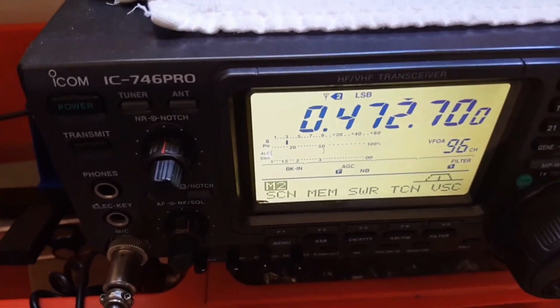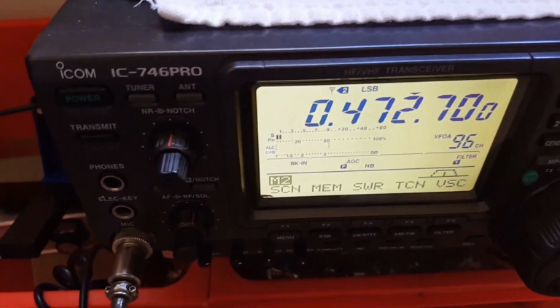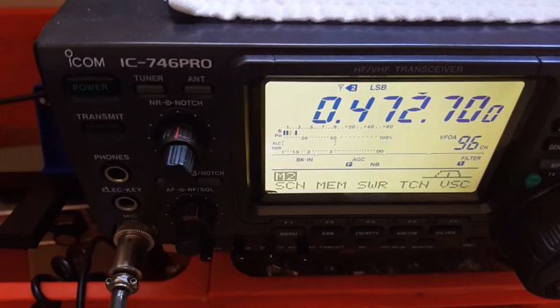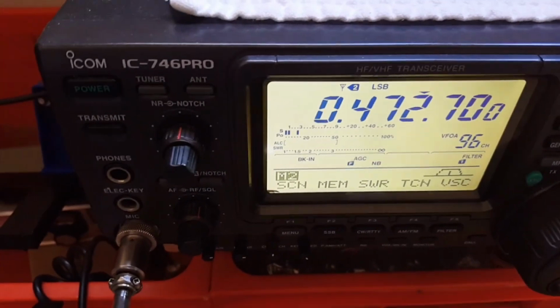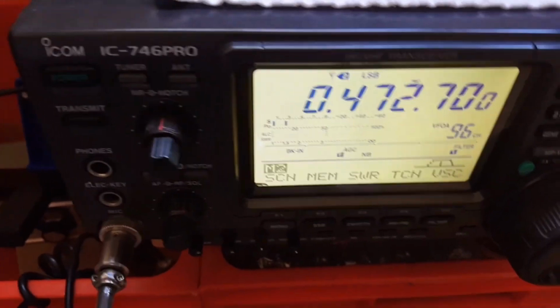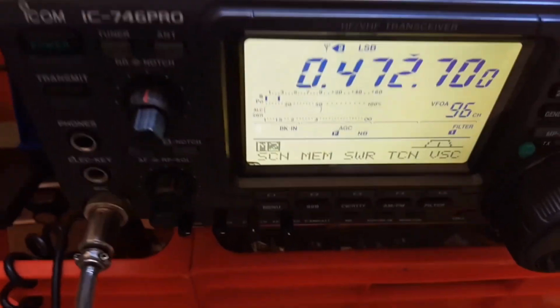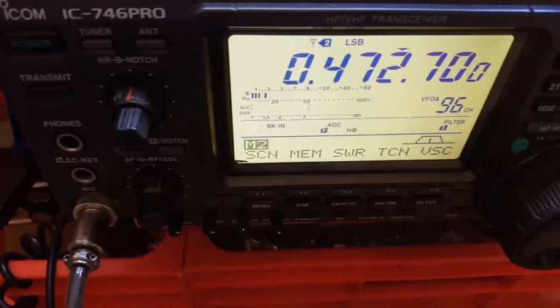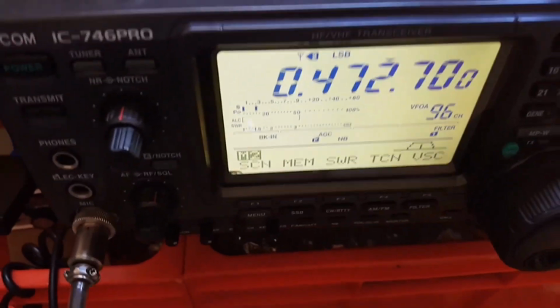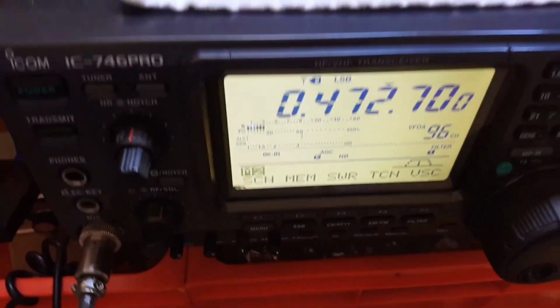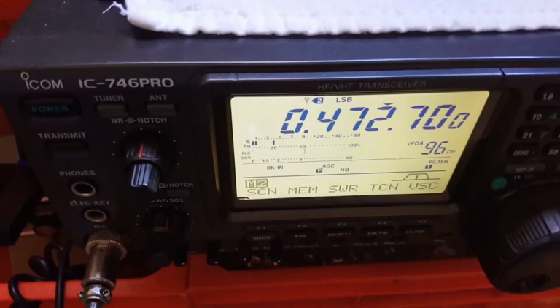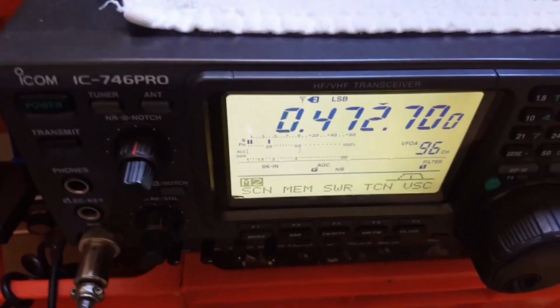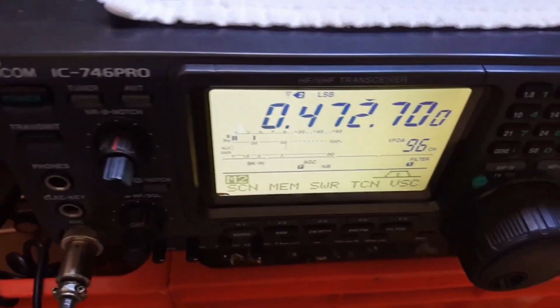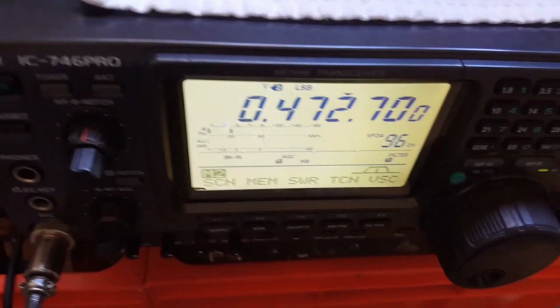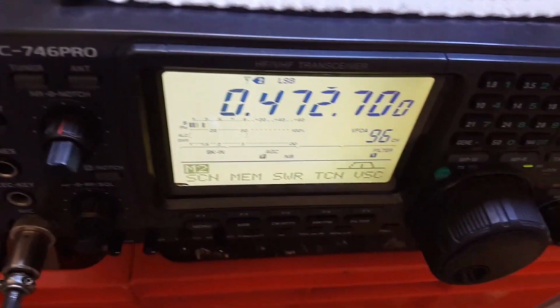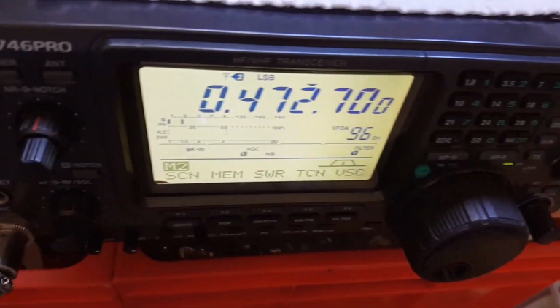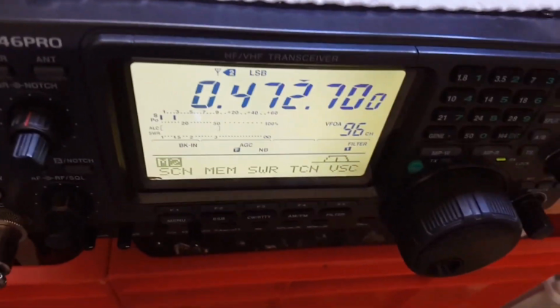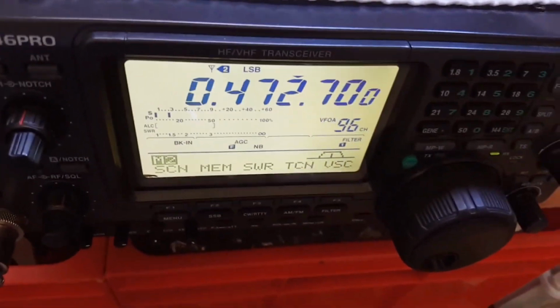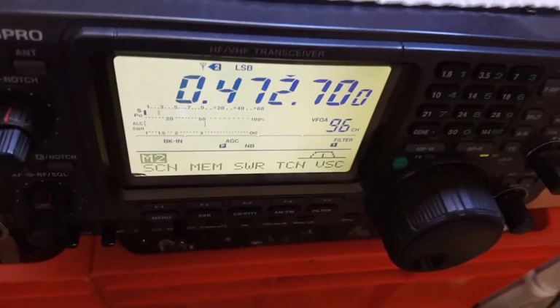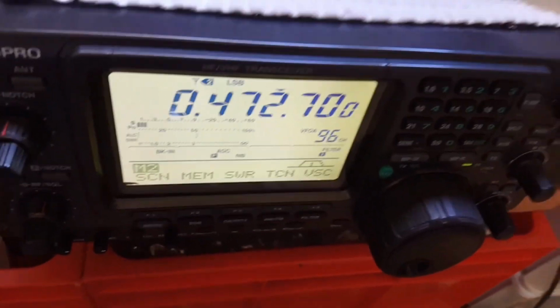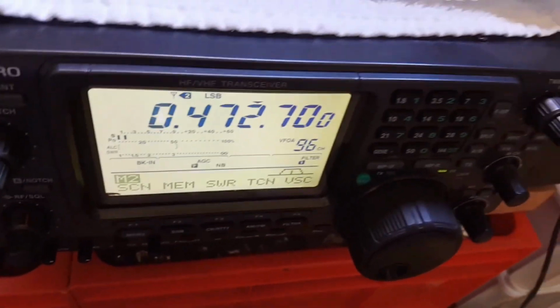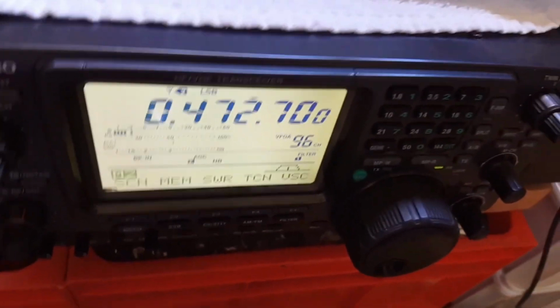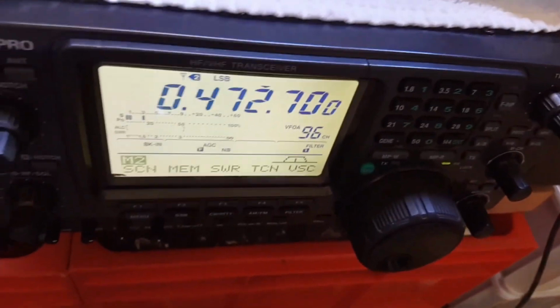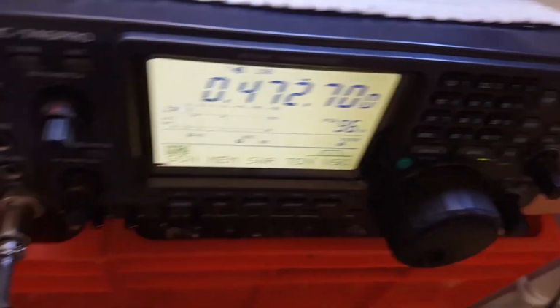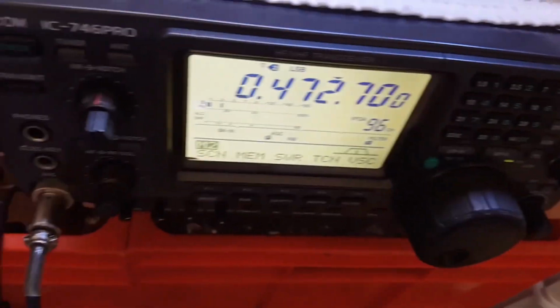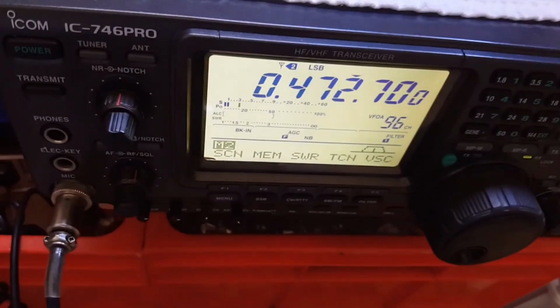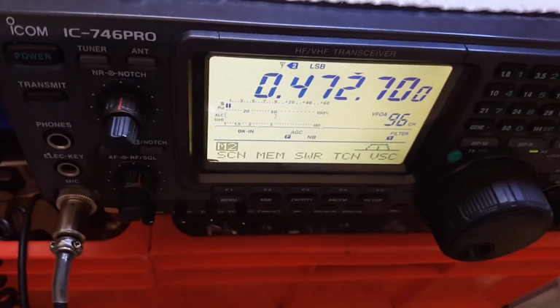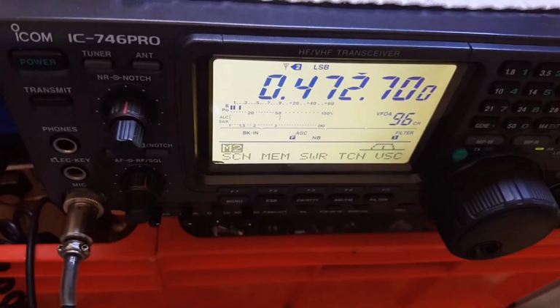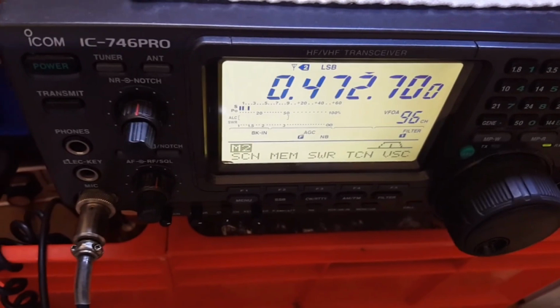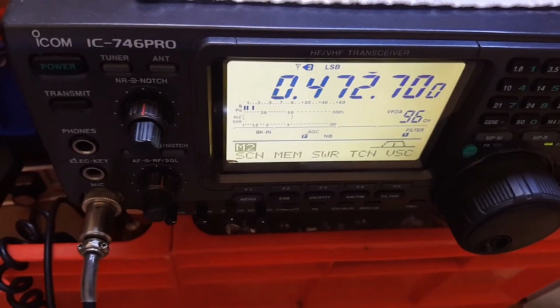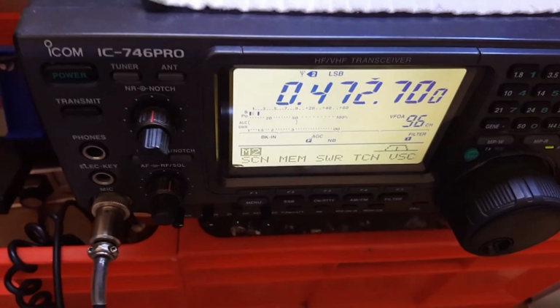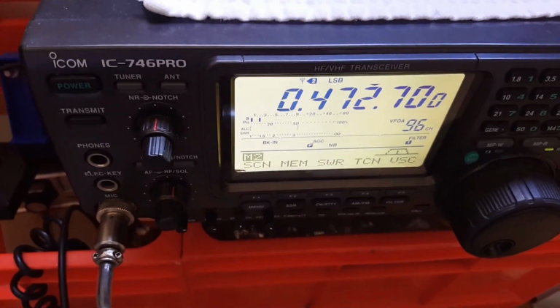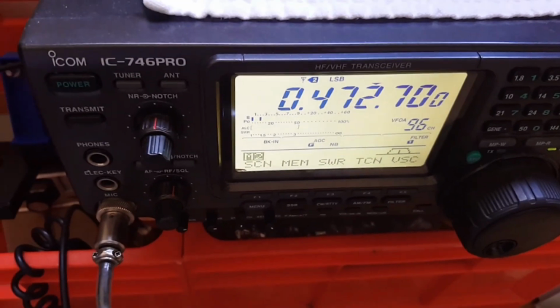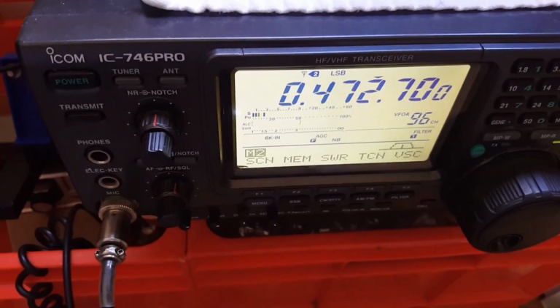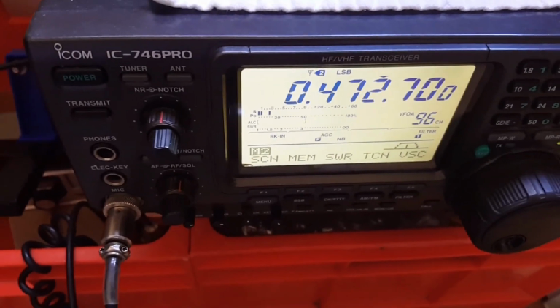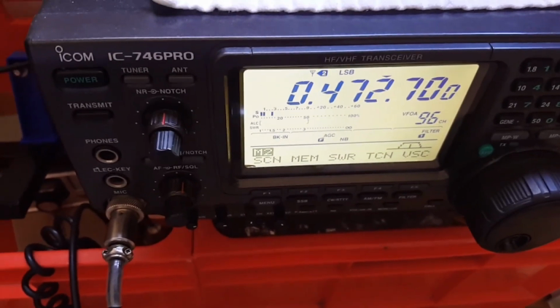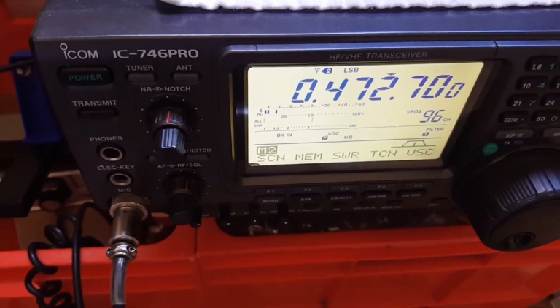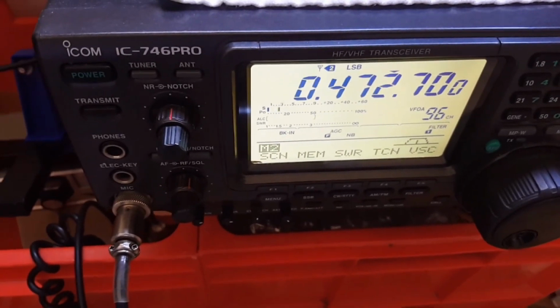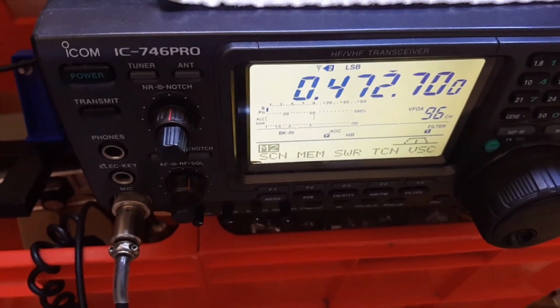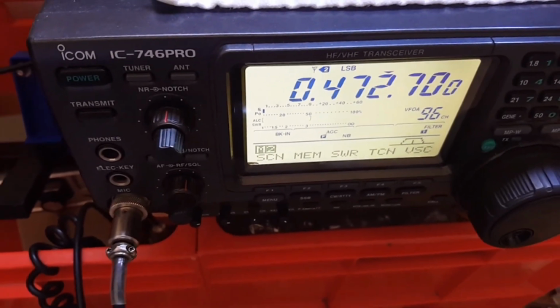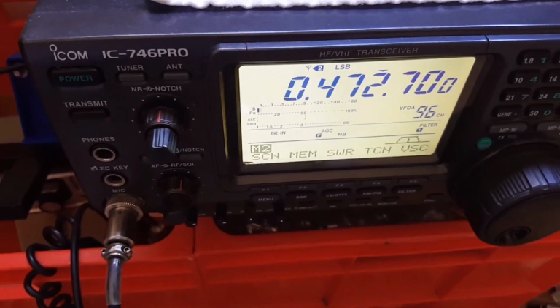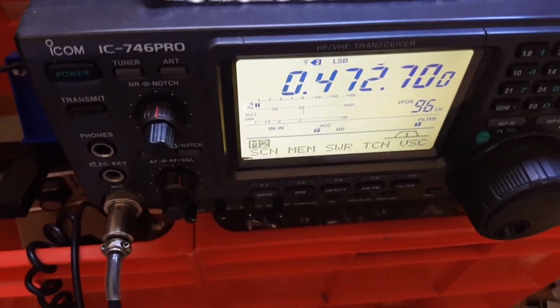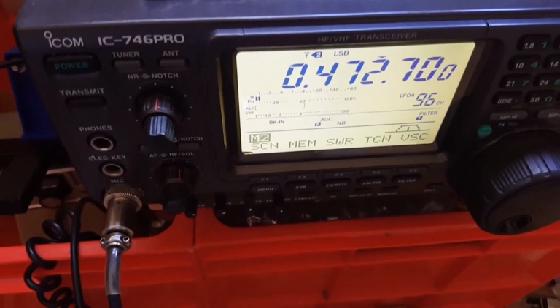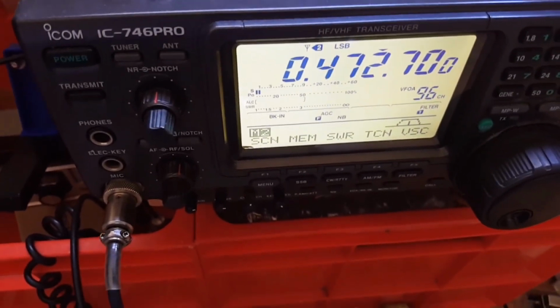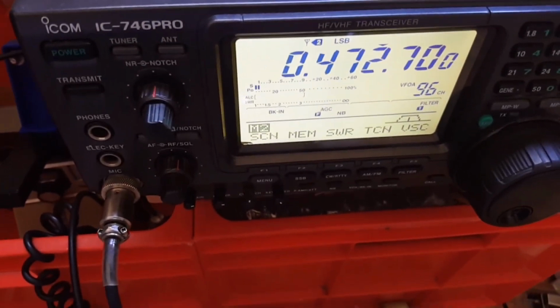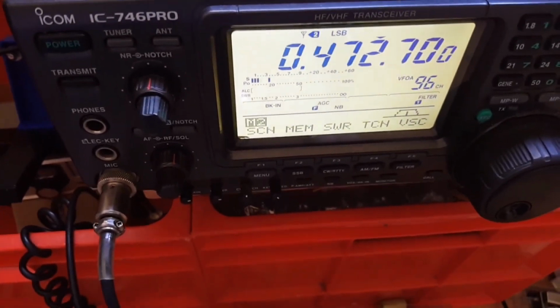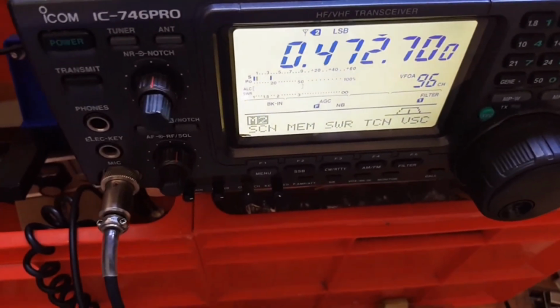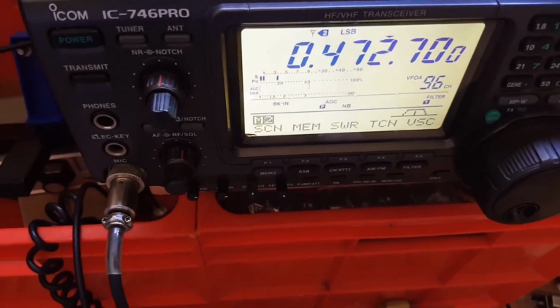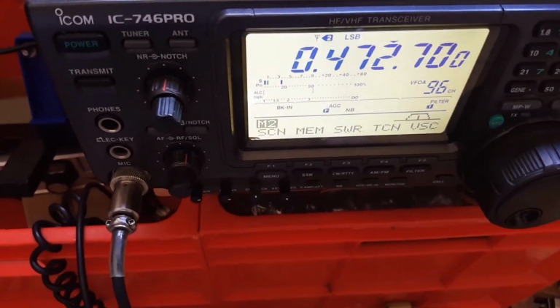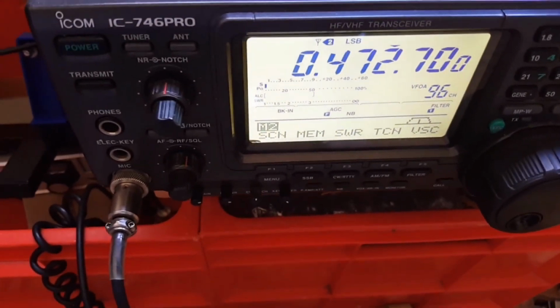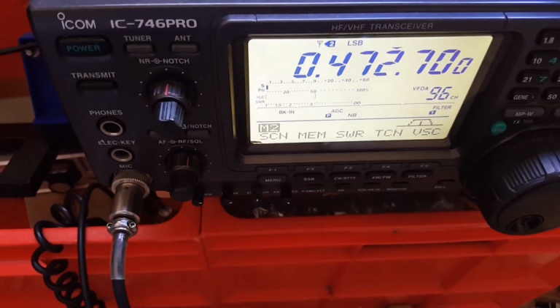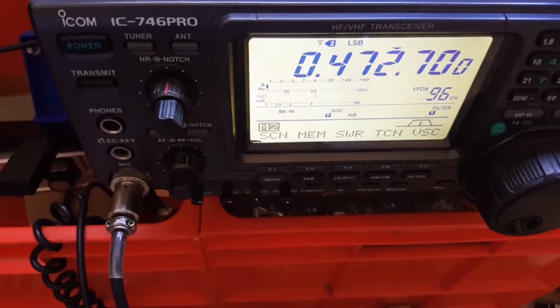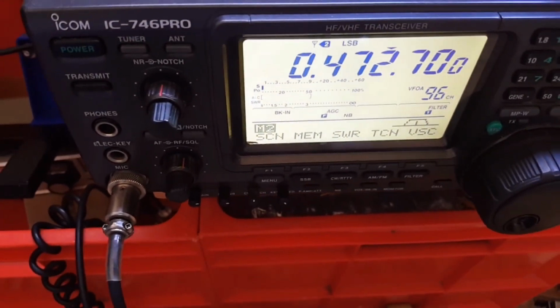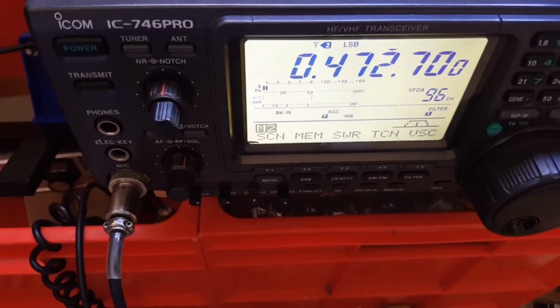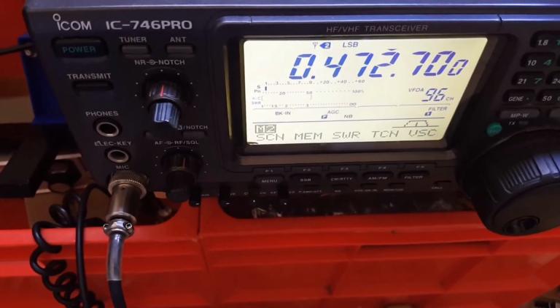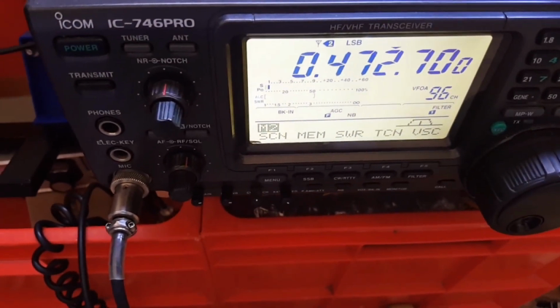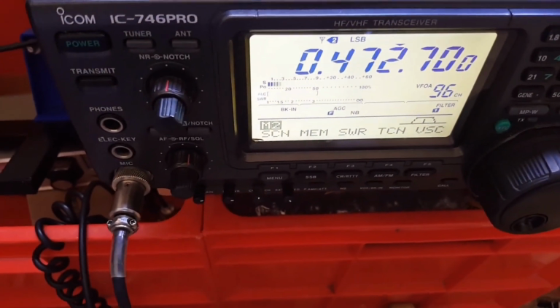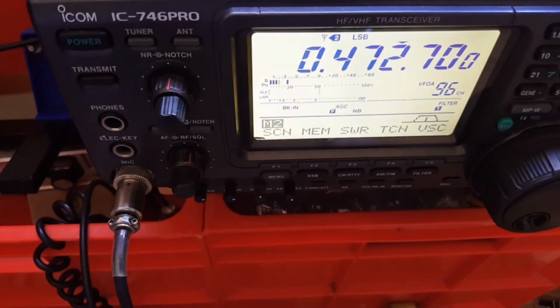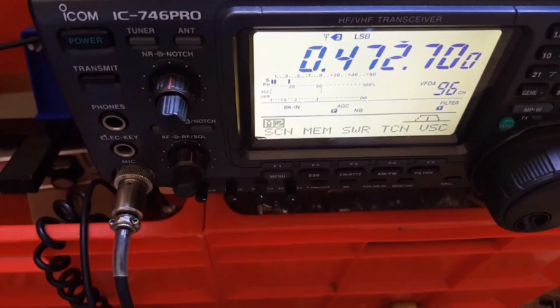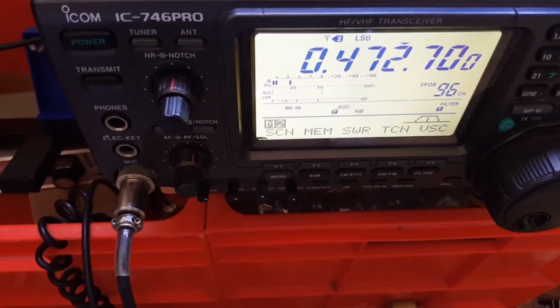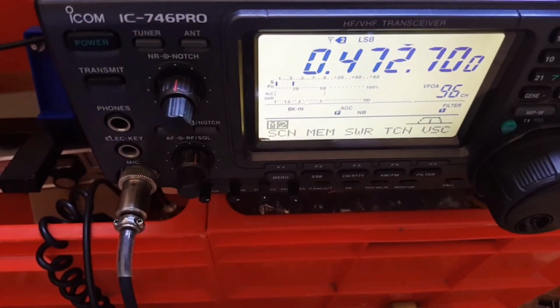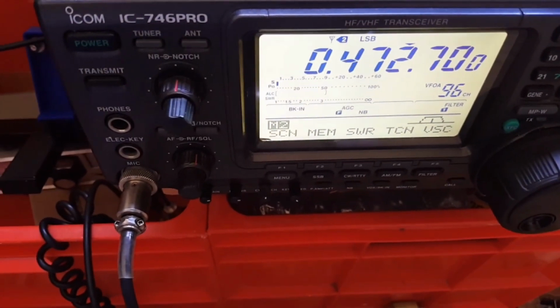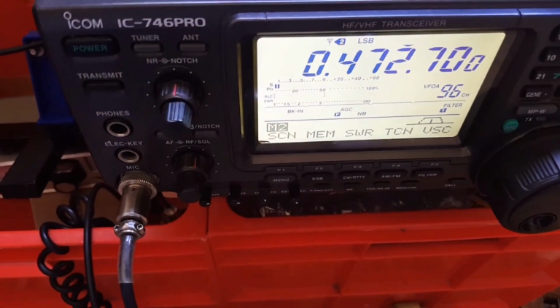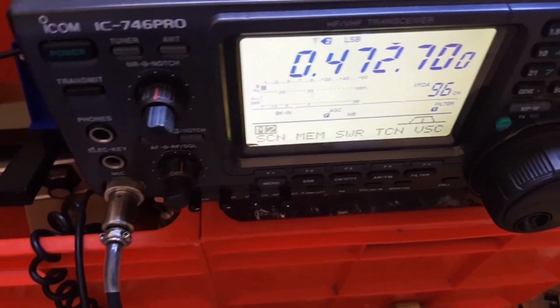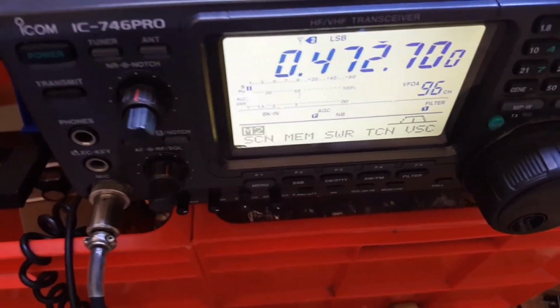I think that's working satisfactorily. I'll just turn the power supply off and the relays will drop out, and the filter will drop out.